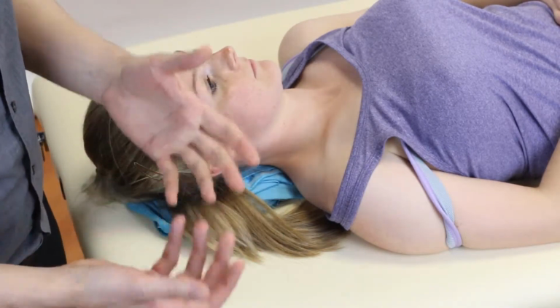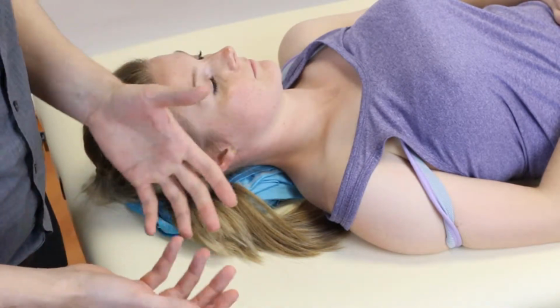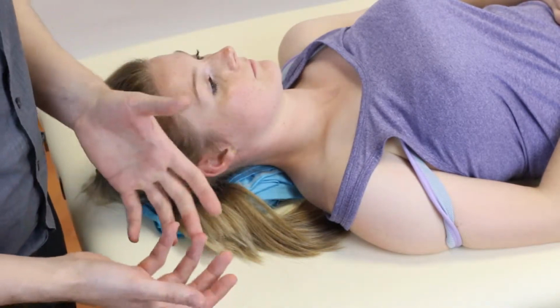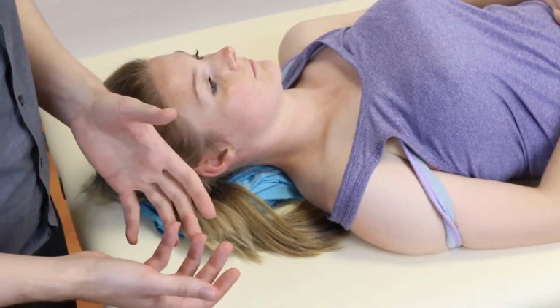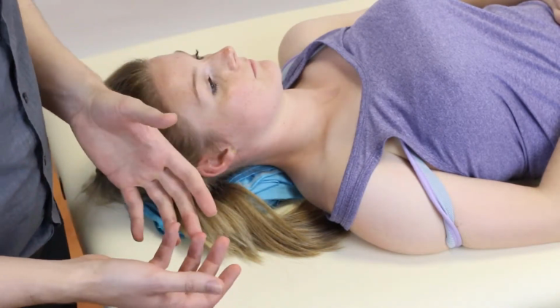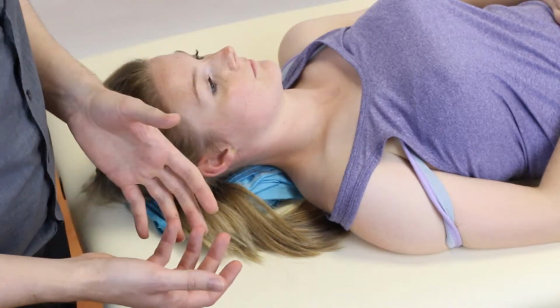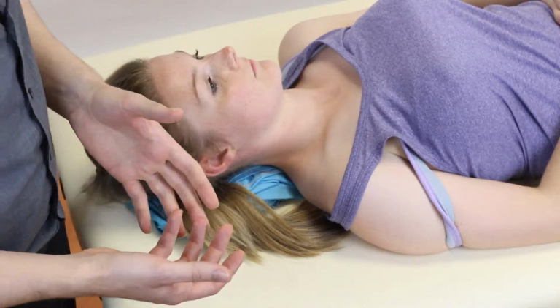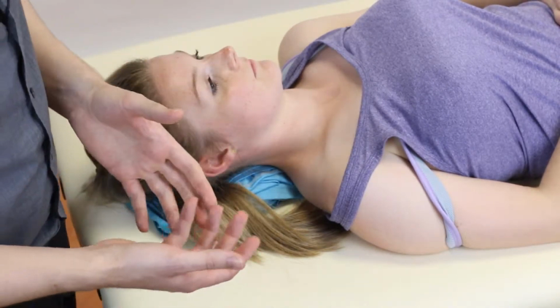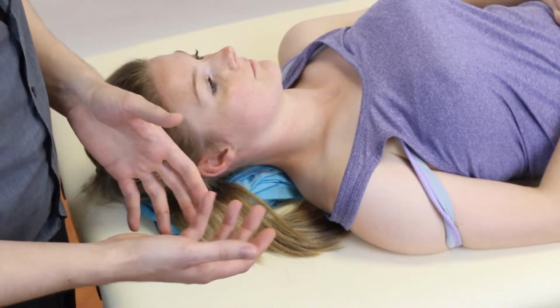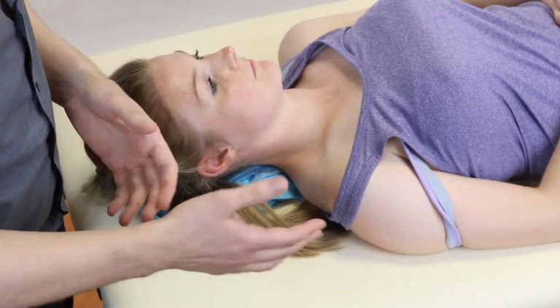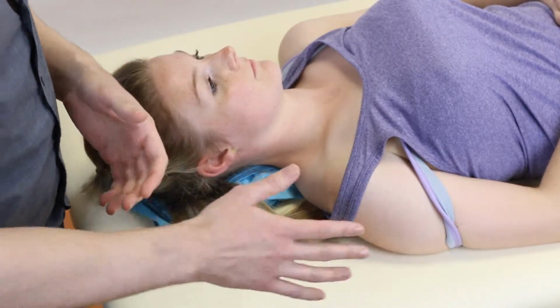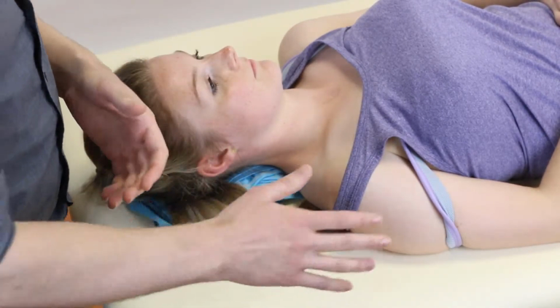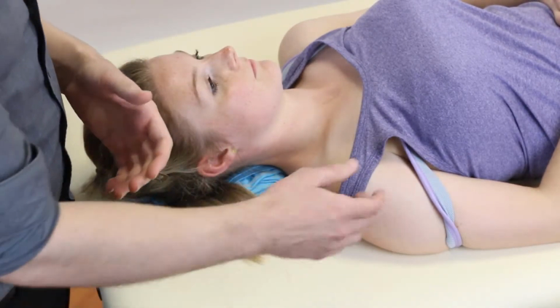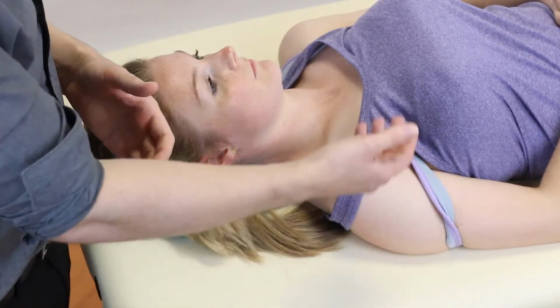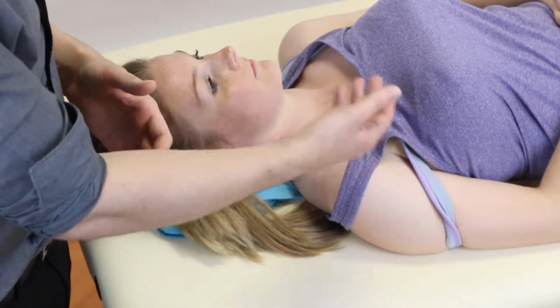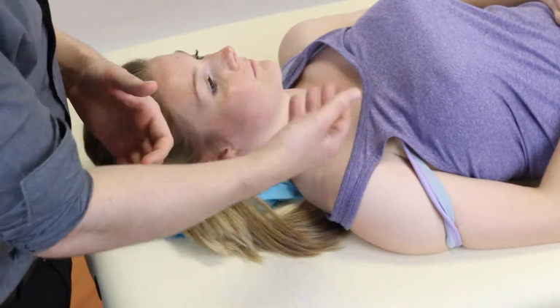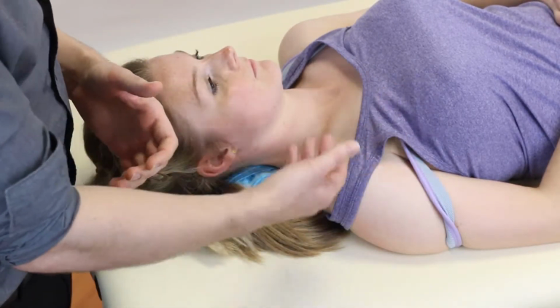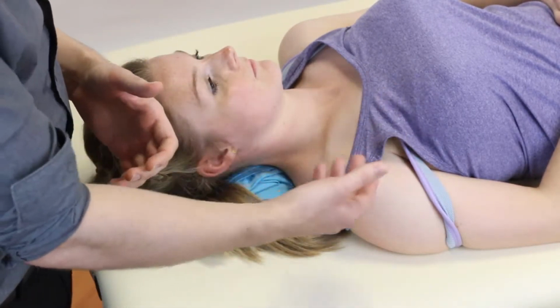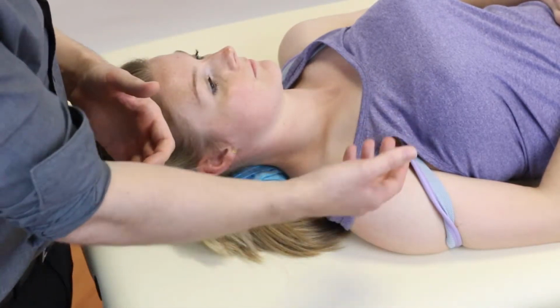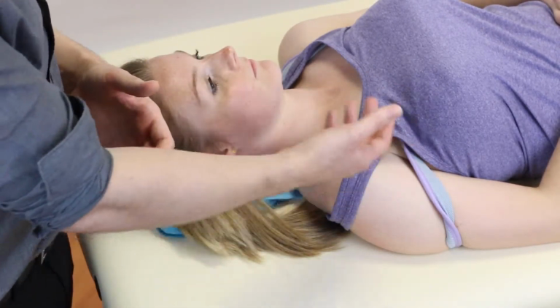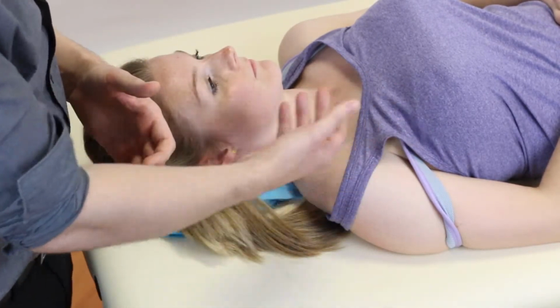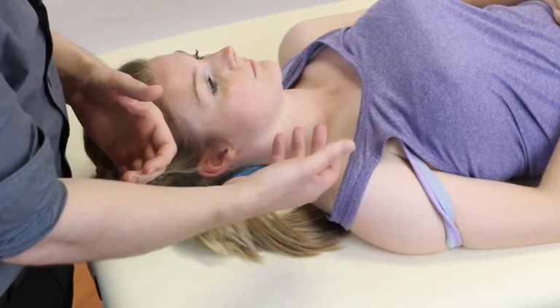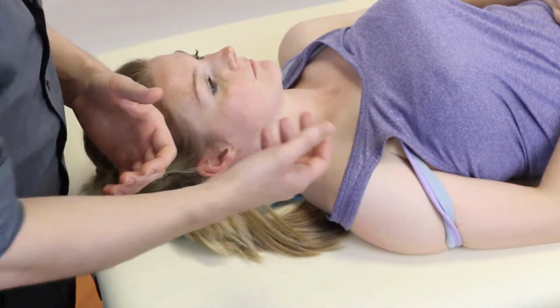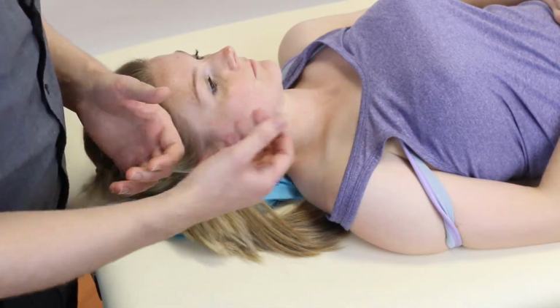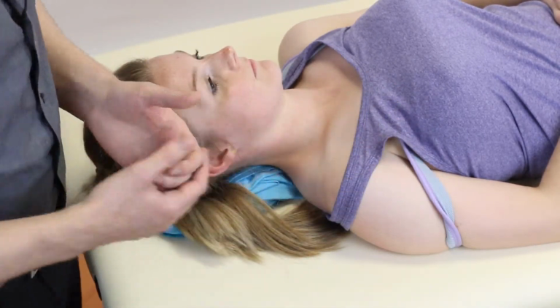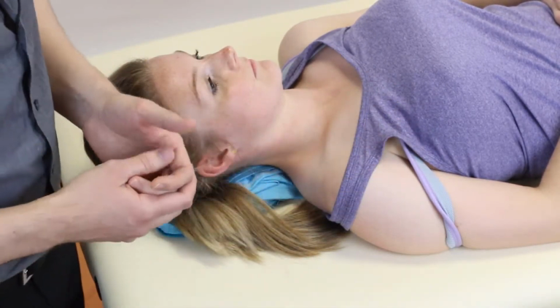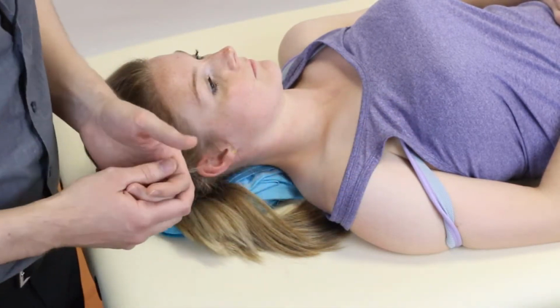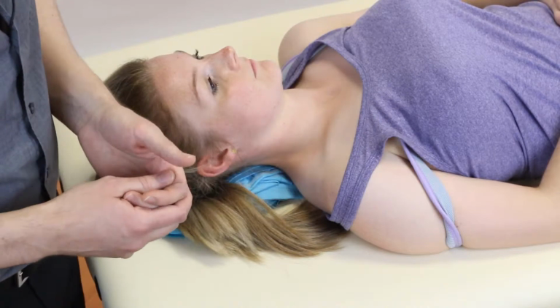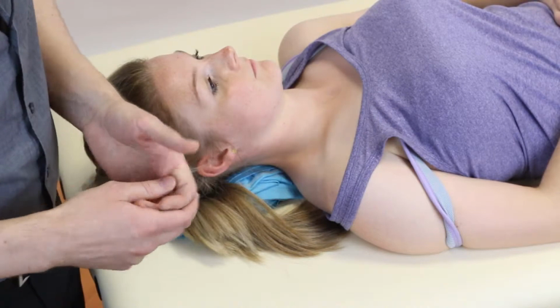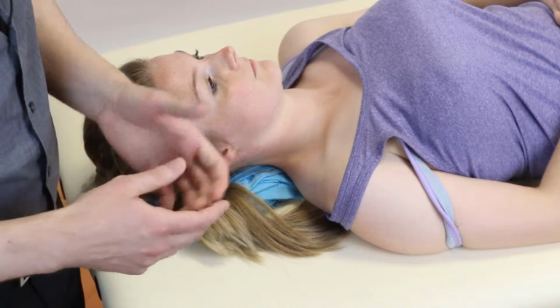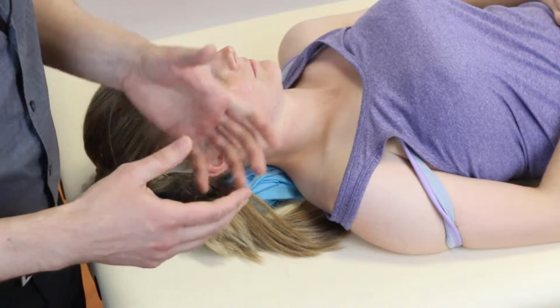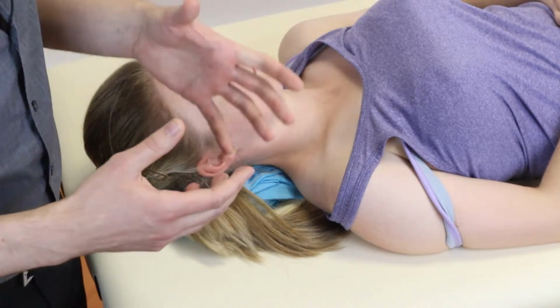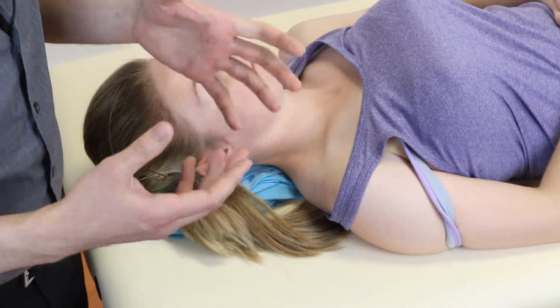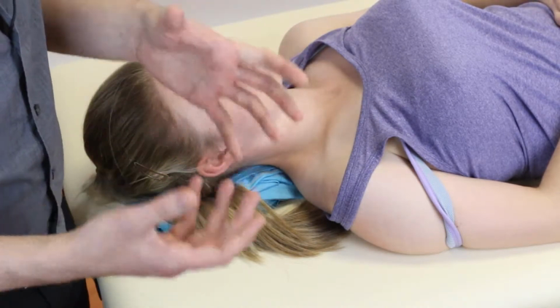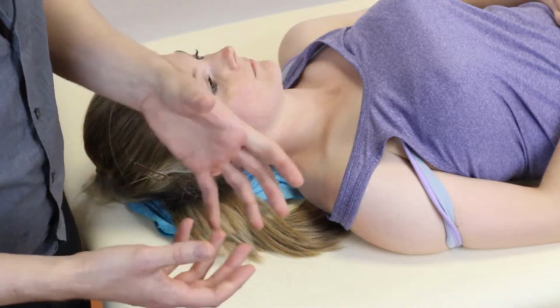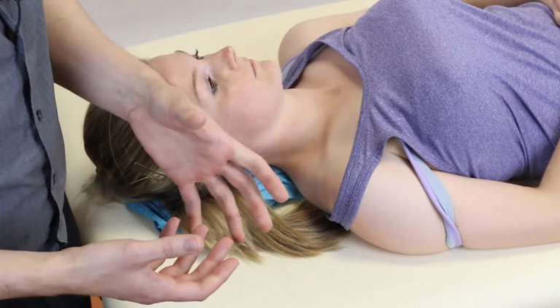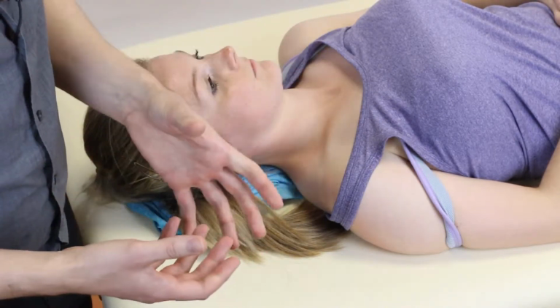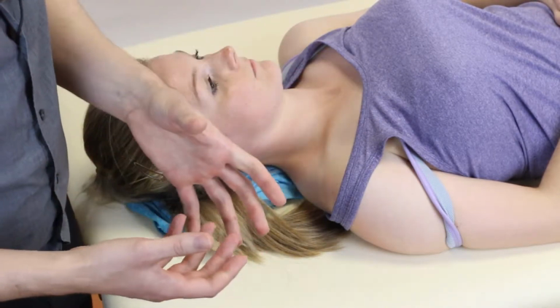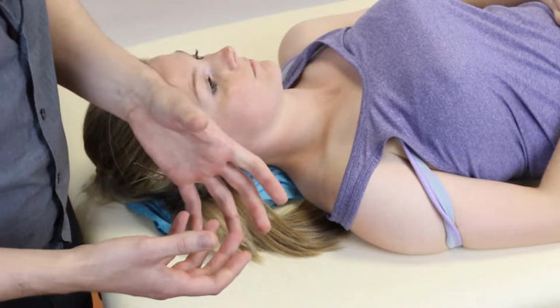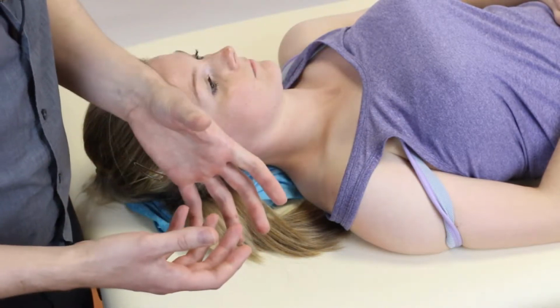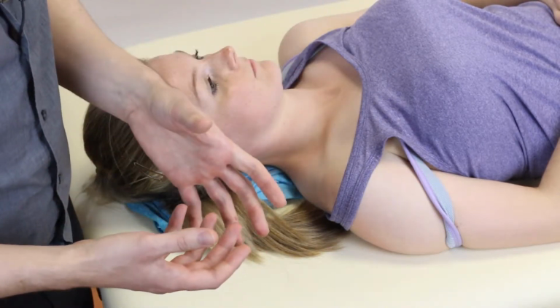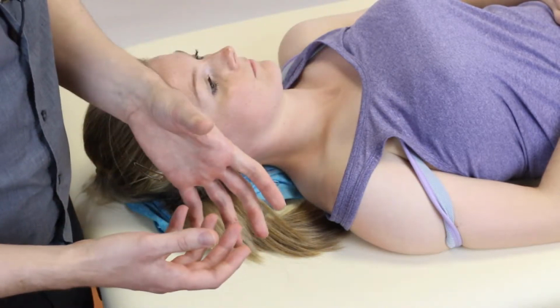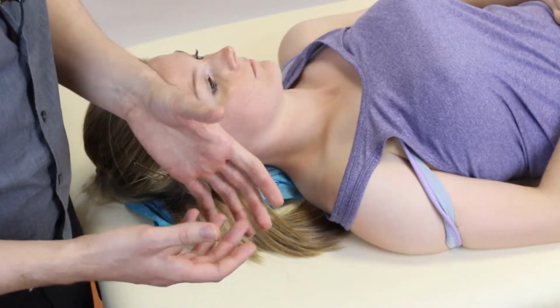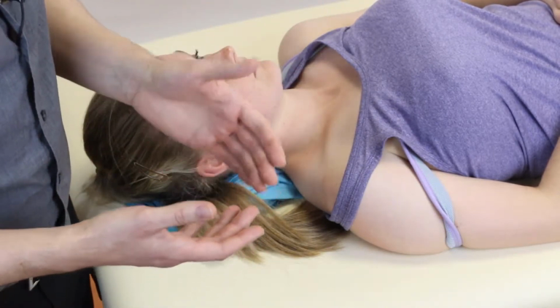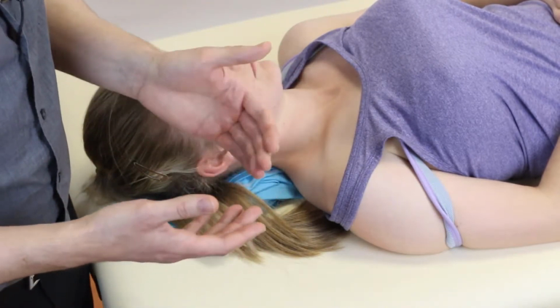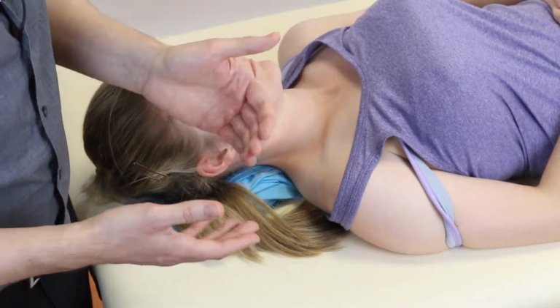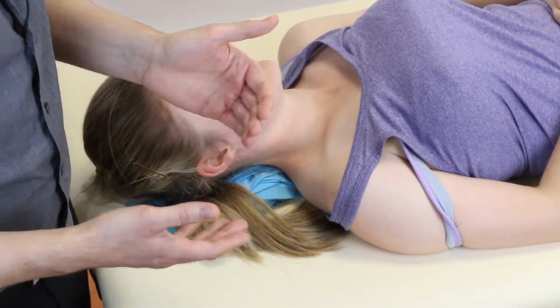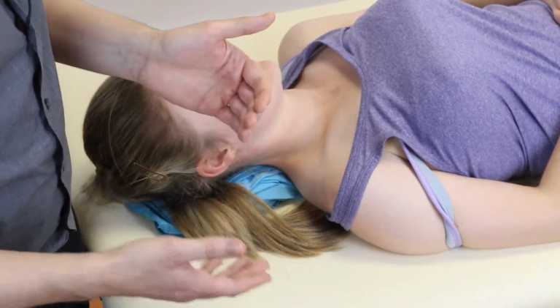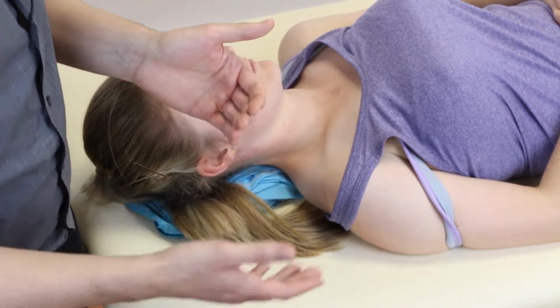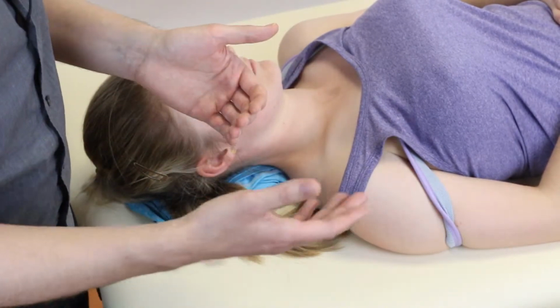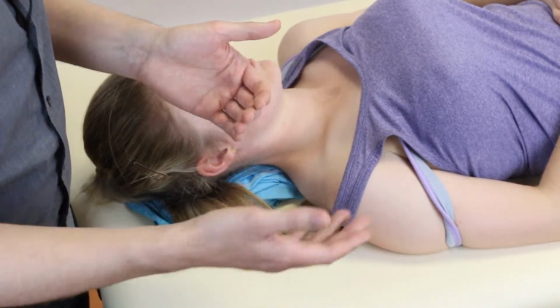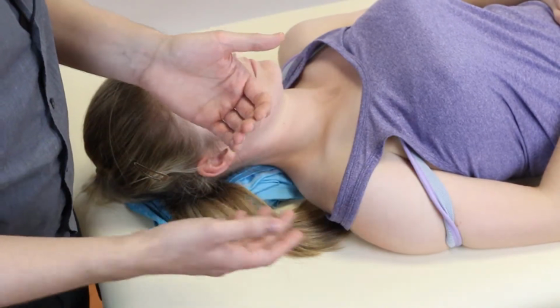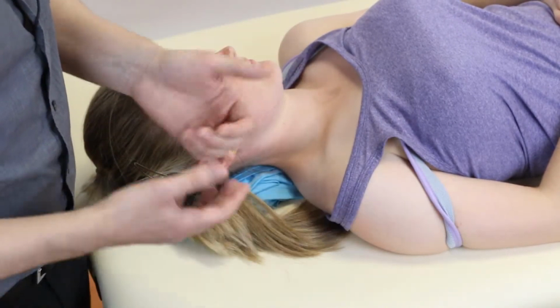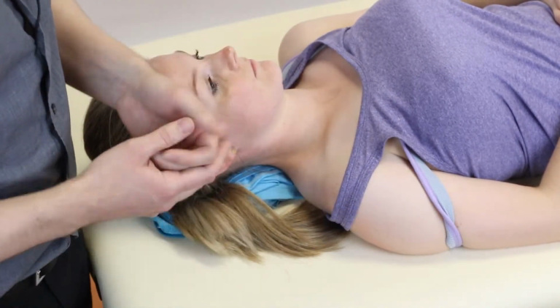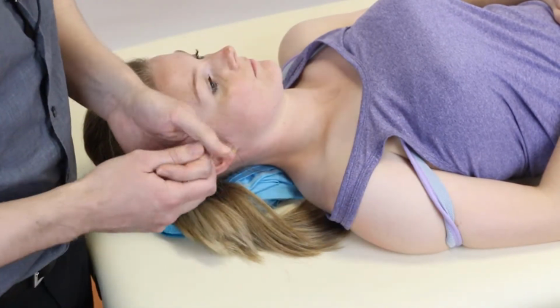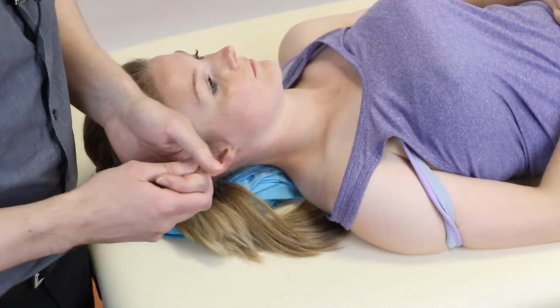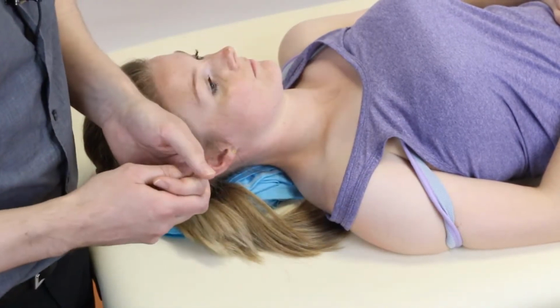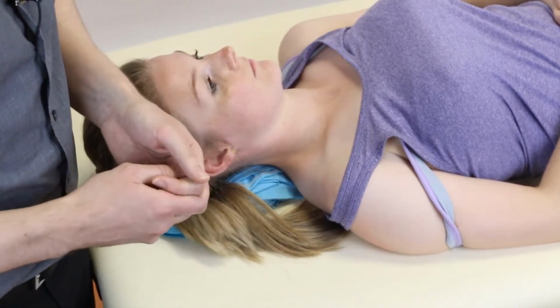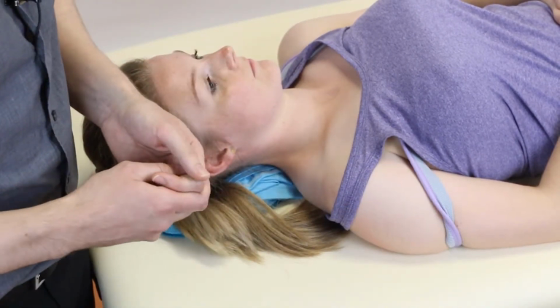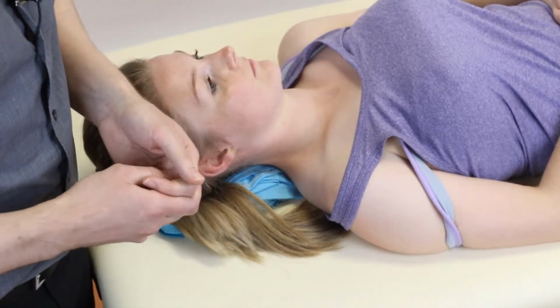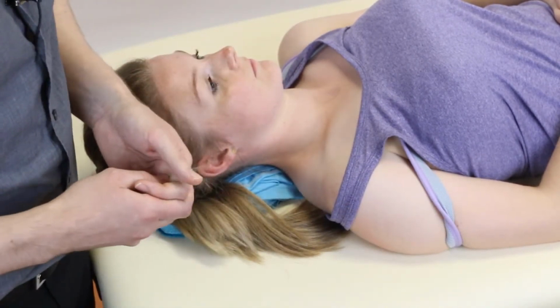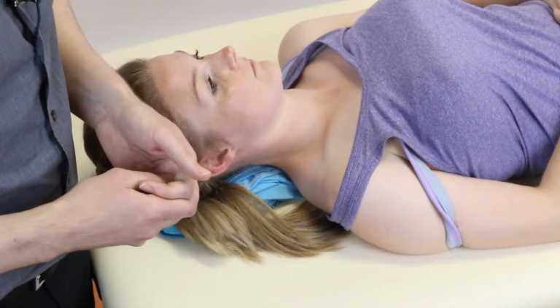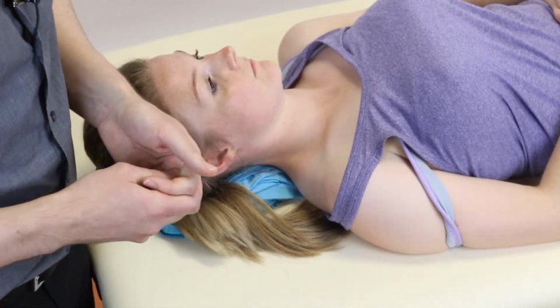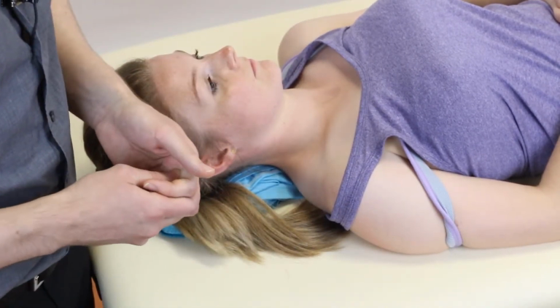Also if the patient presents with anterior shoulder pain you might want to look at this as well, normally again in the presence of paresthesia.